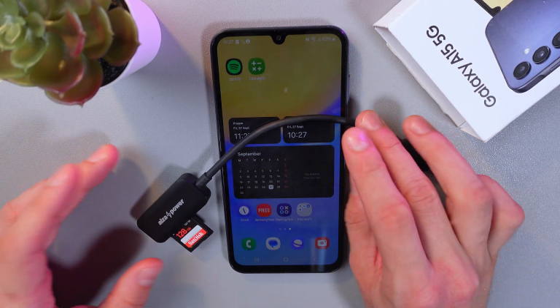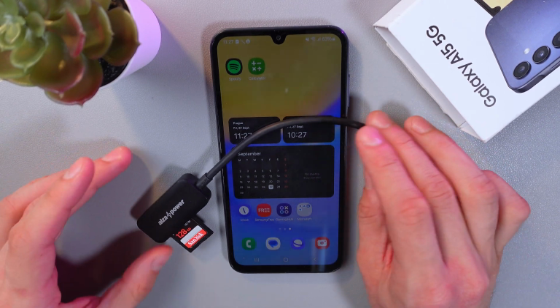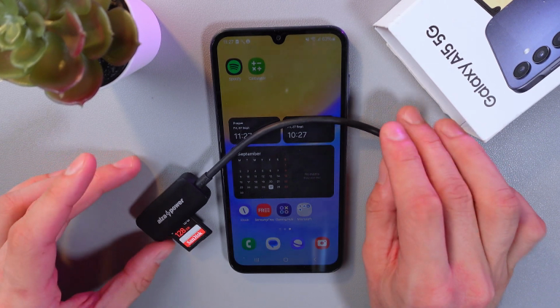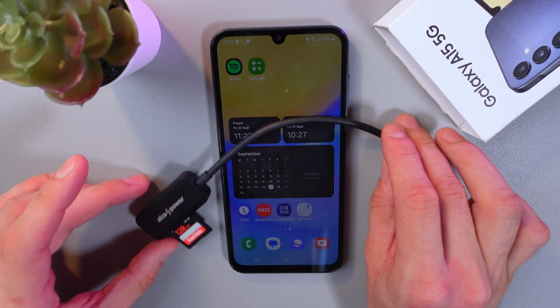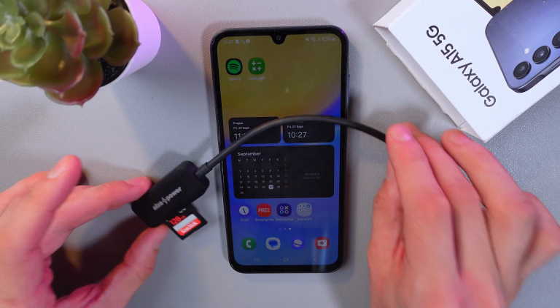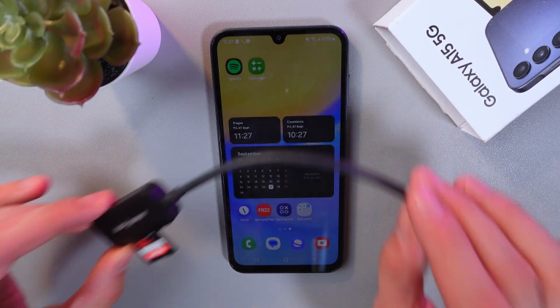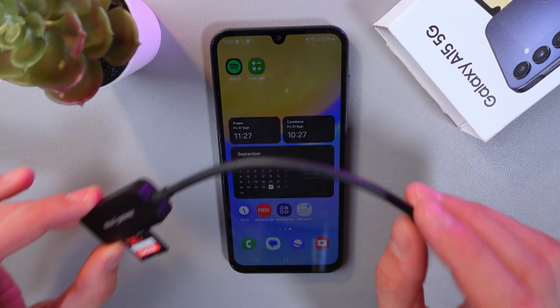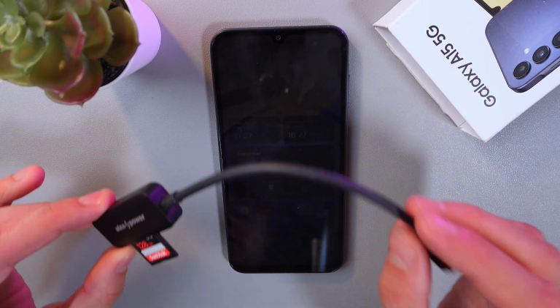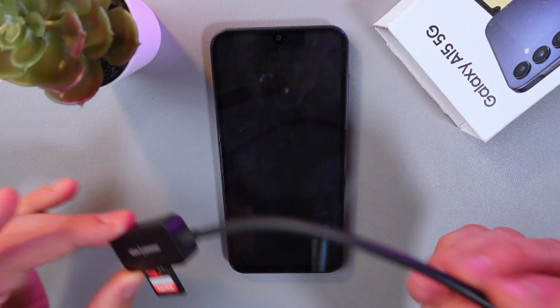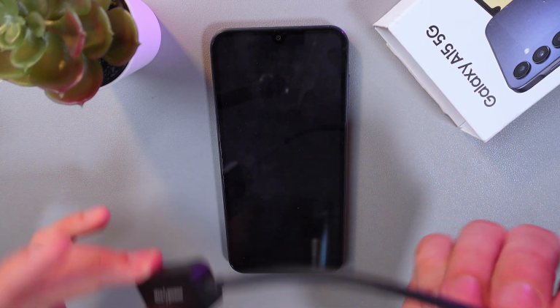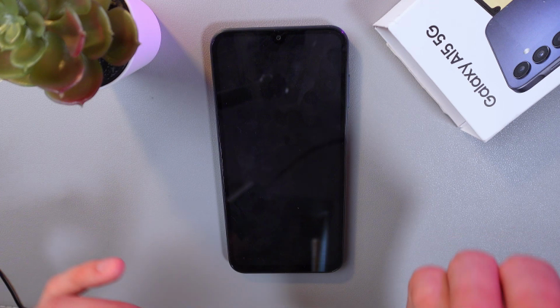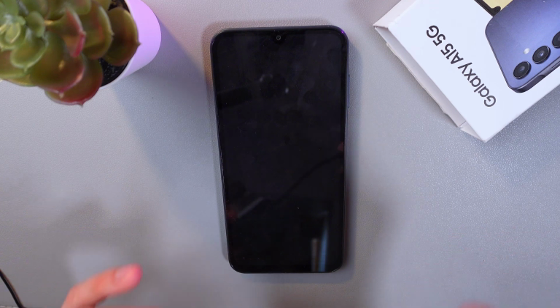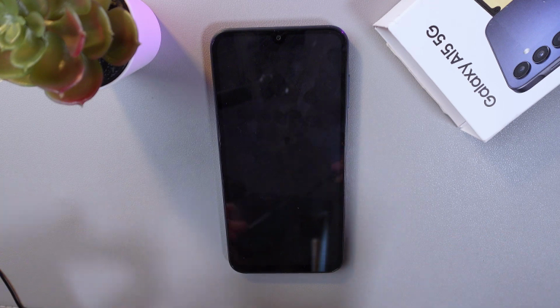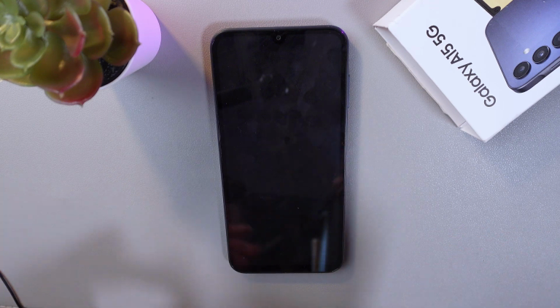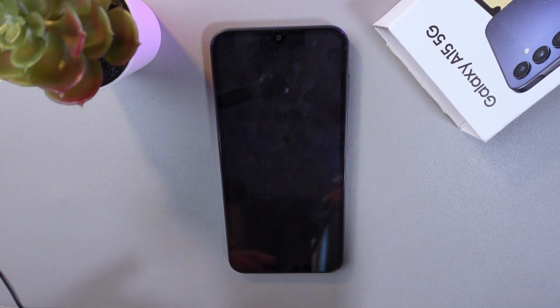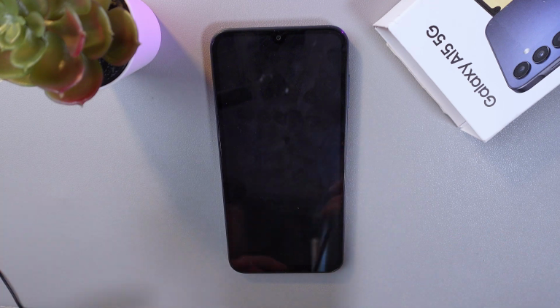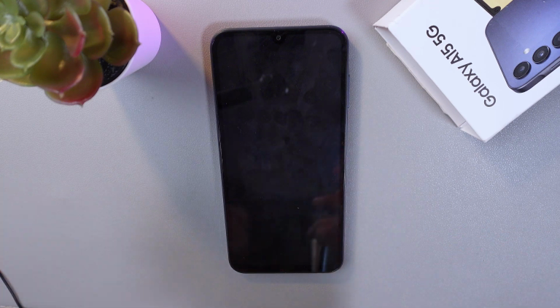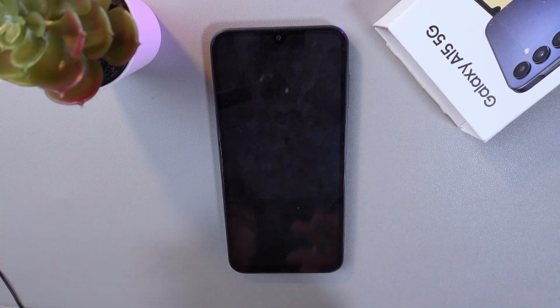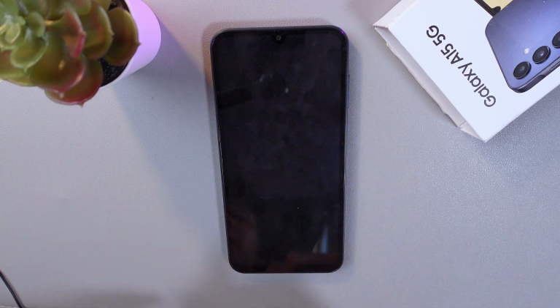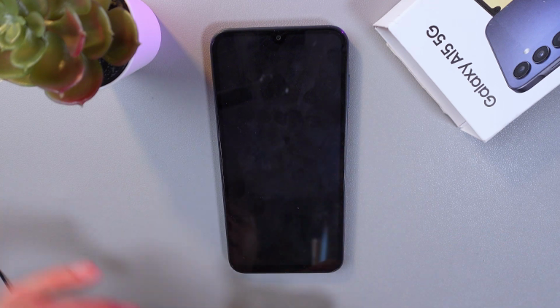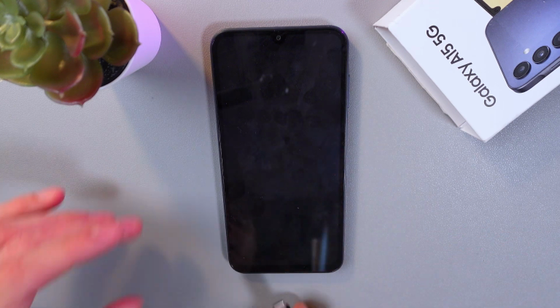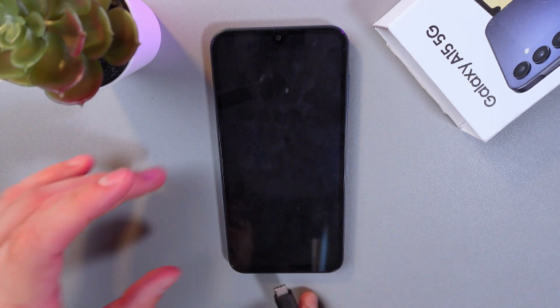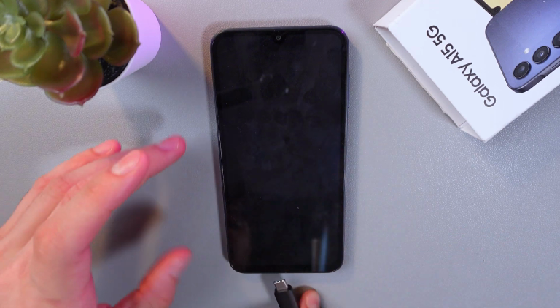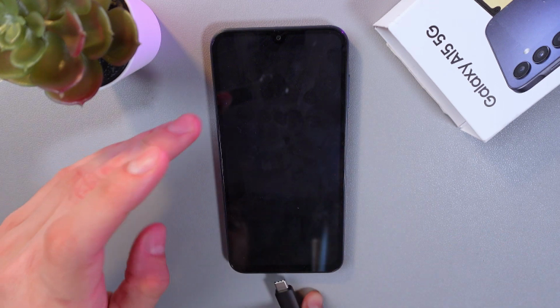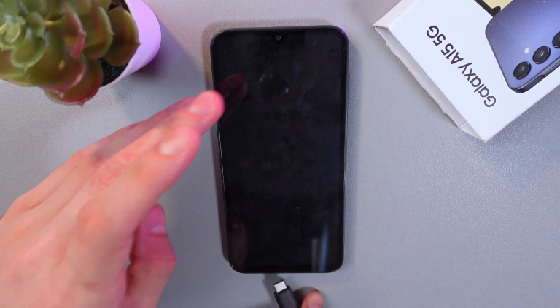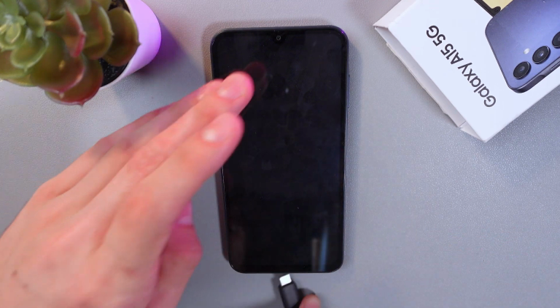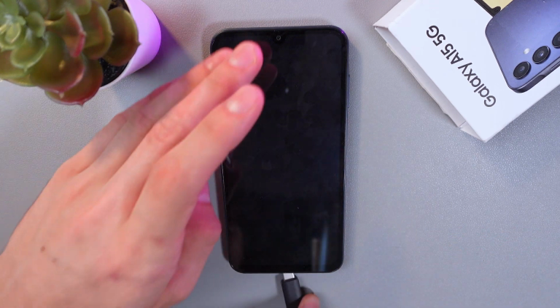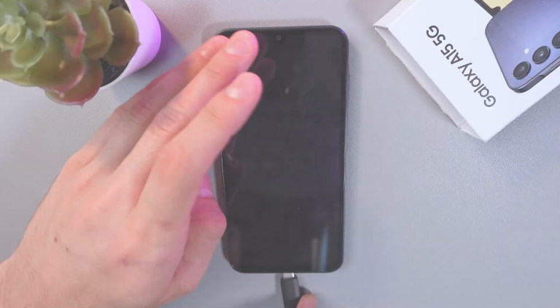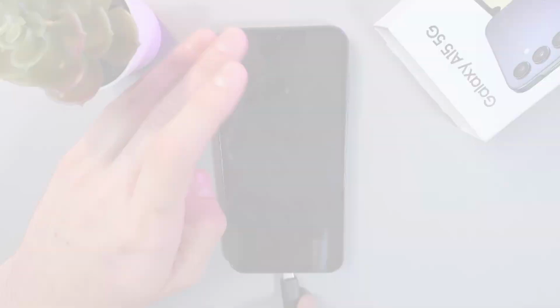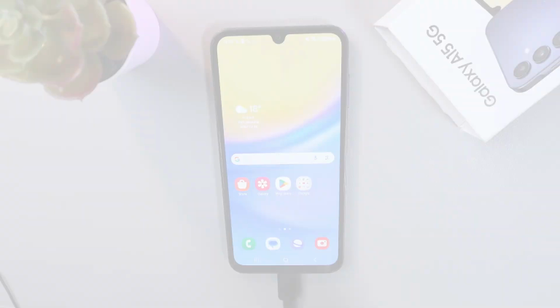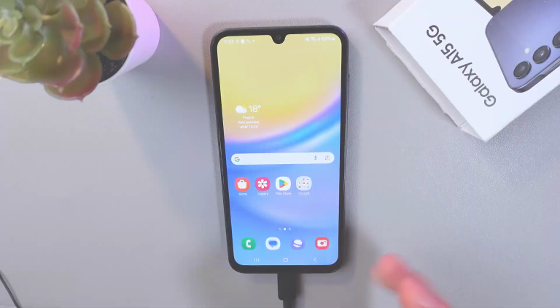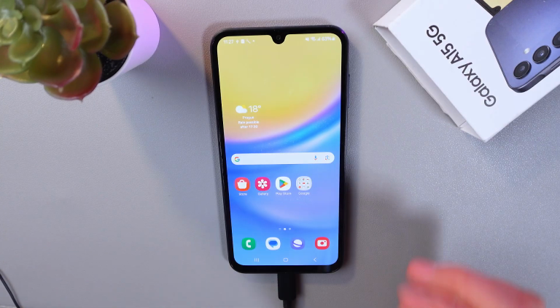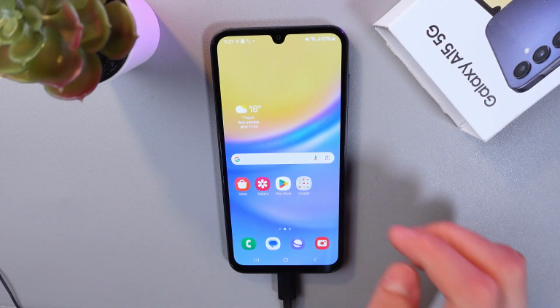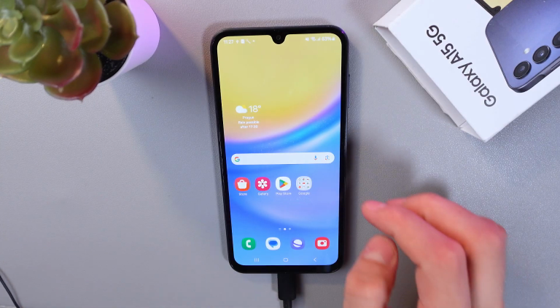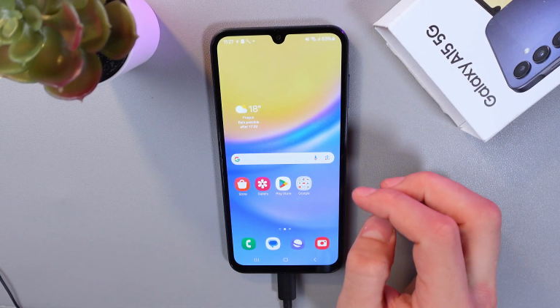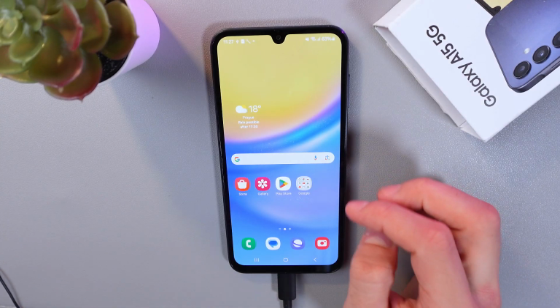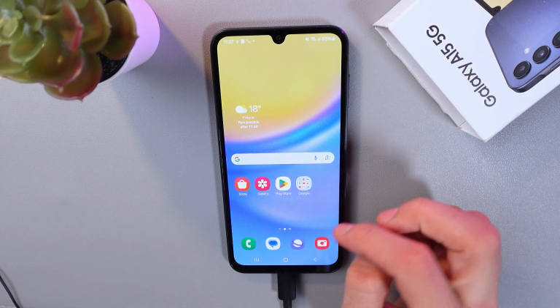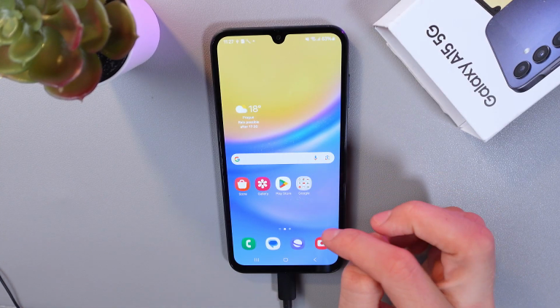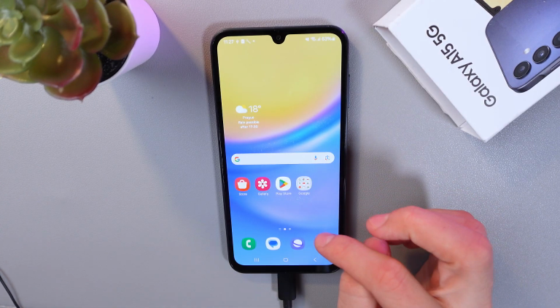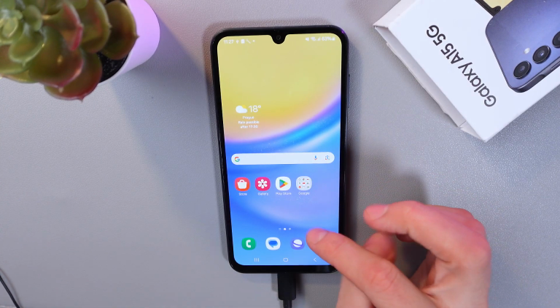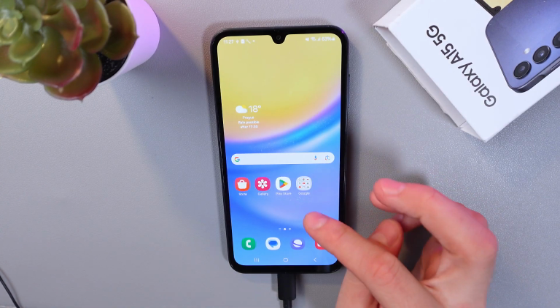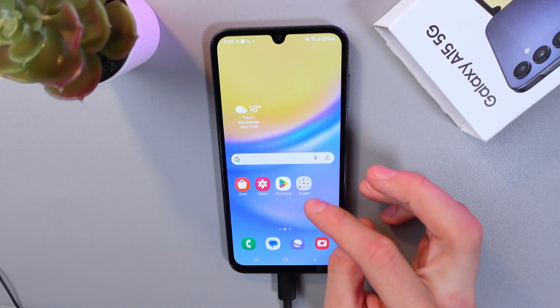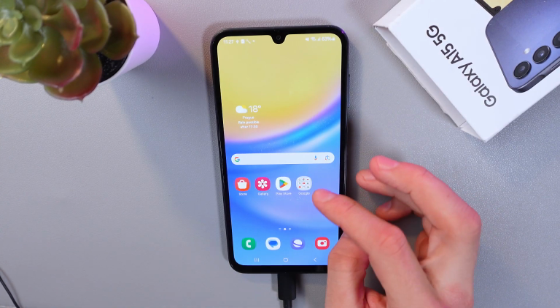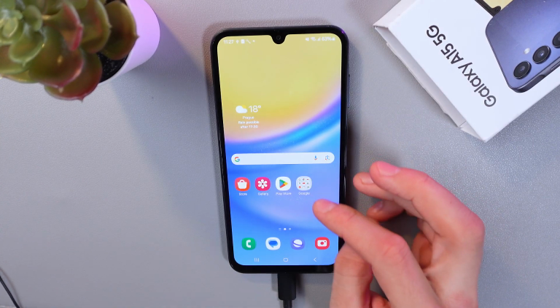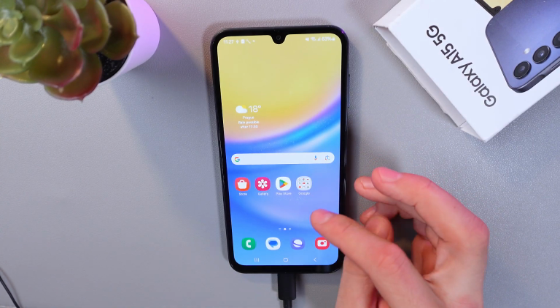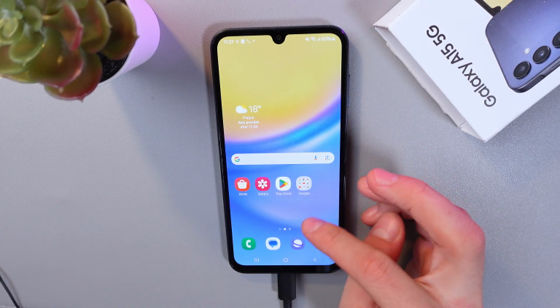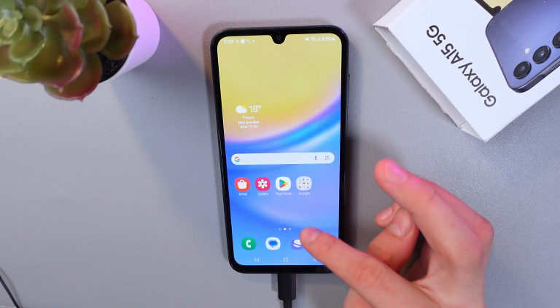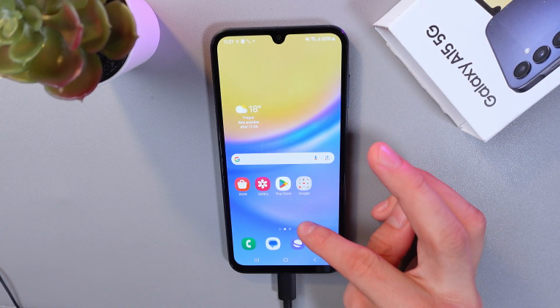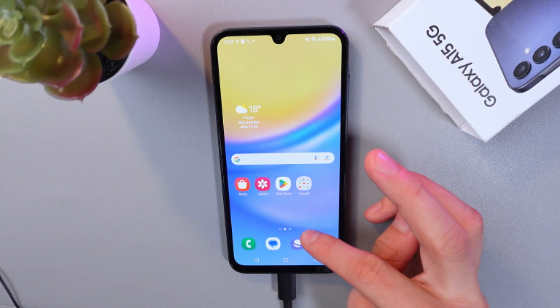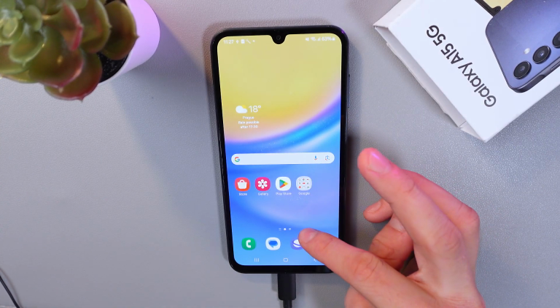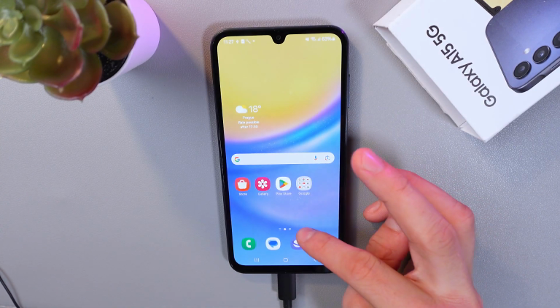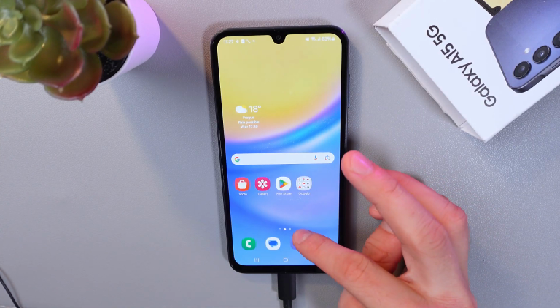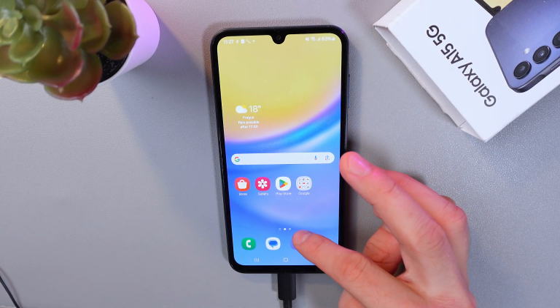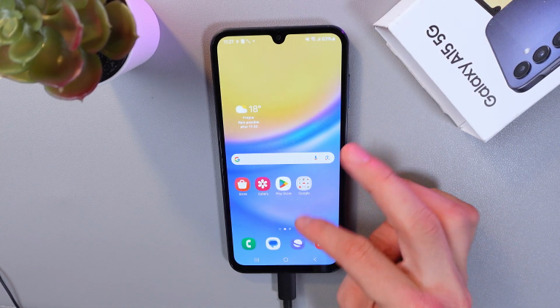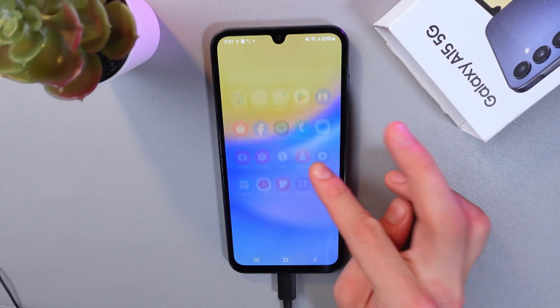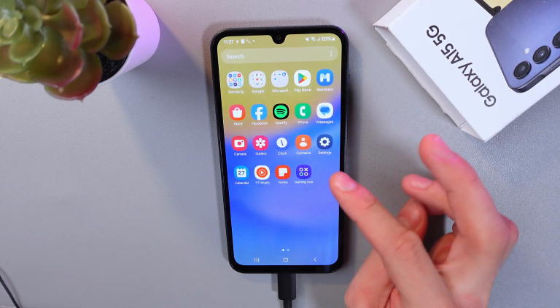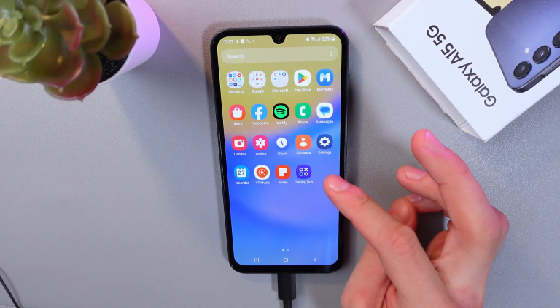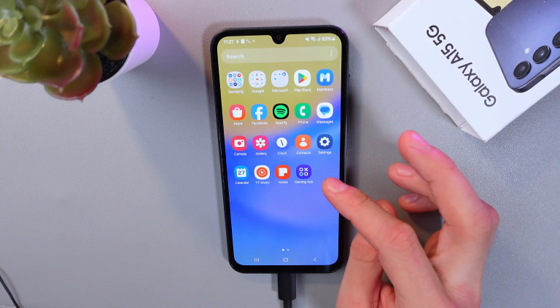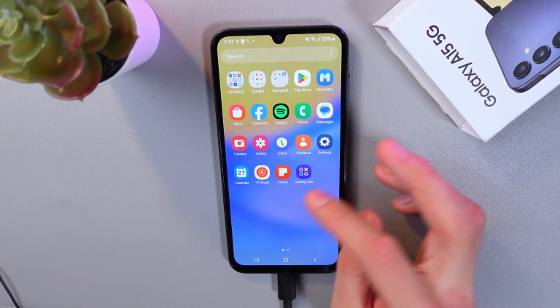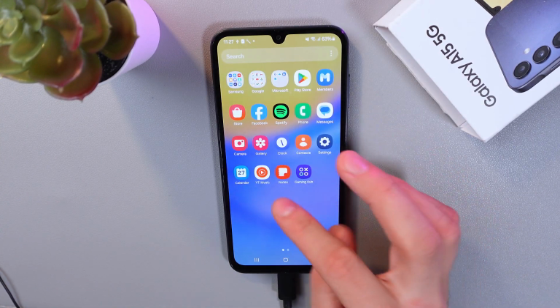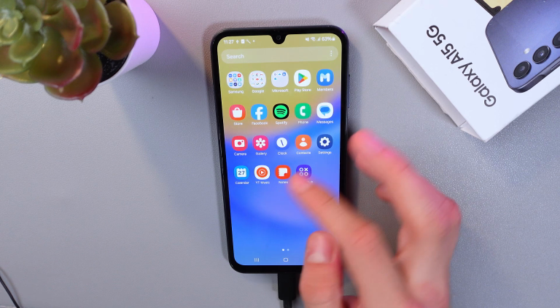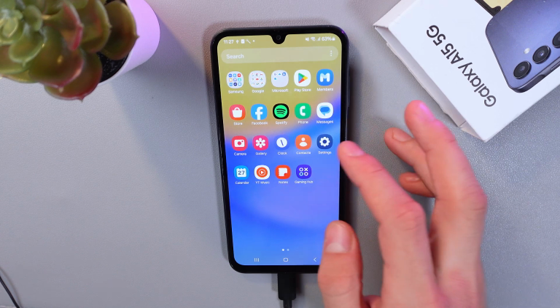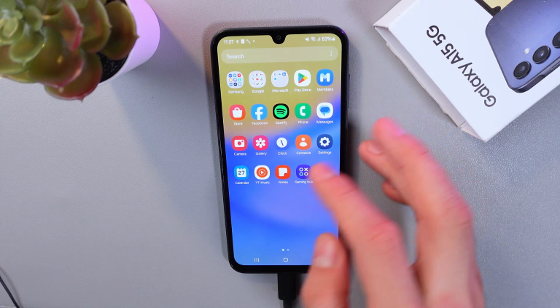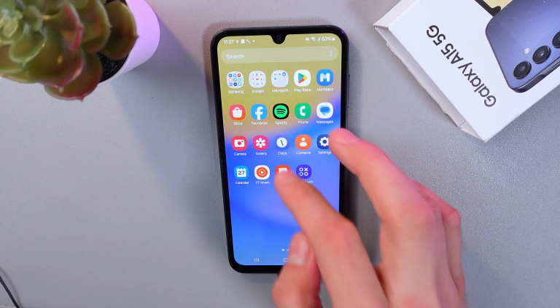So now, let's connect our adapter to the phone. Now, as we are connected, let's go to the Files application.